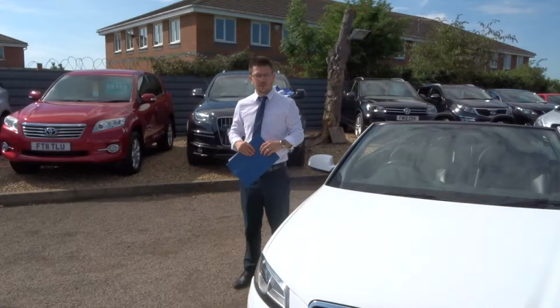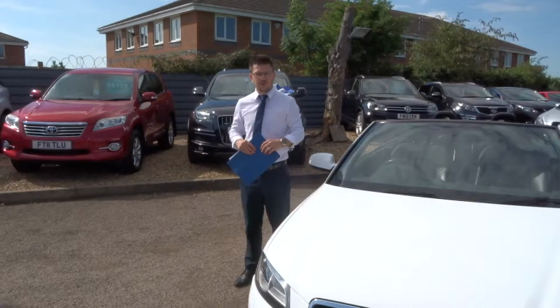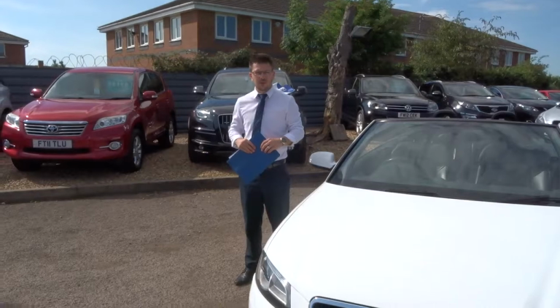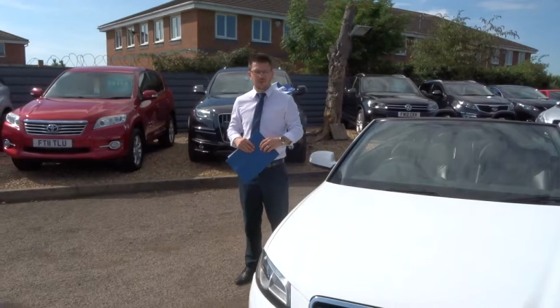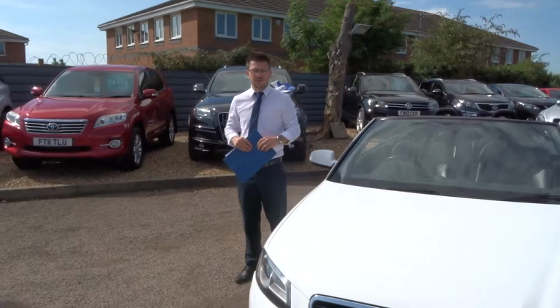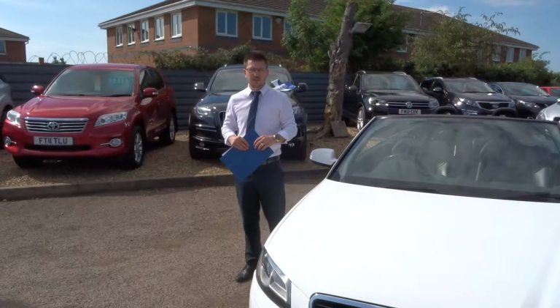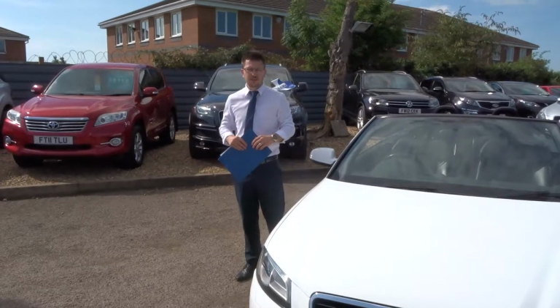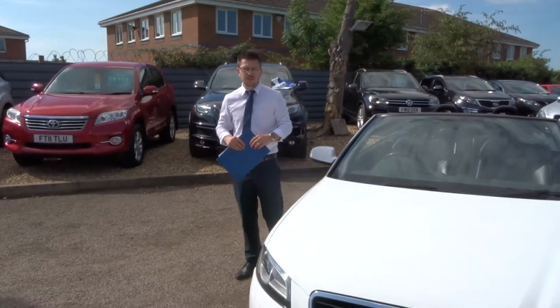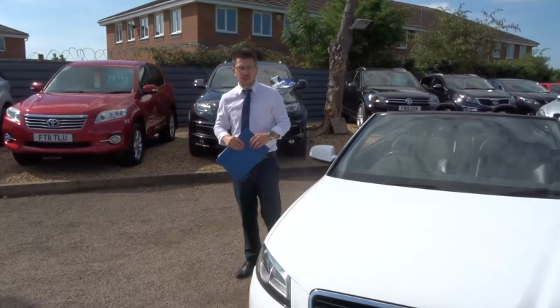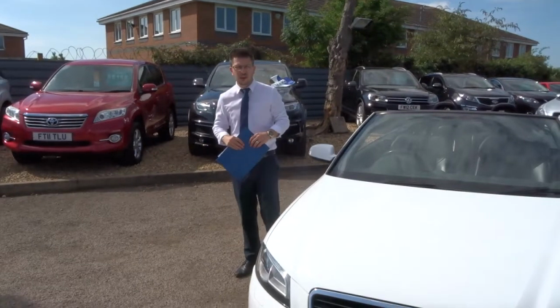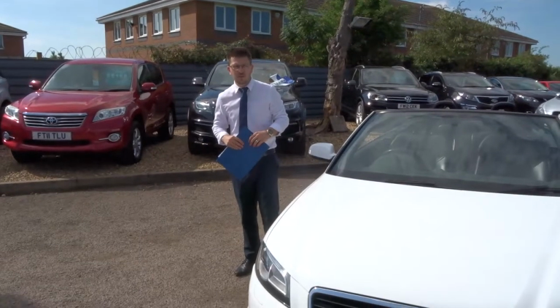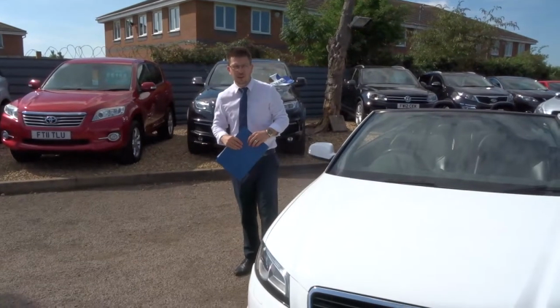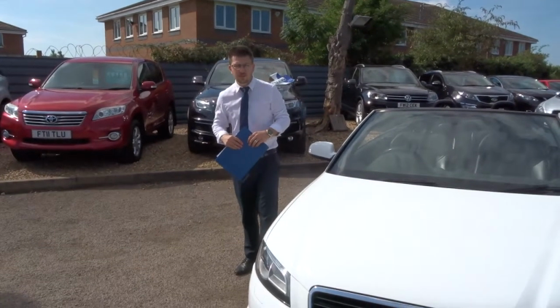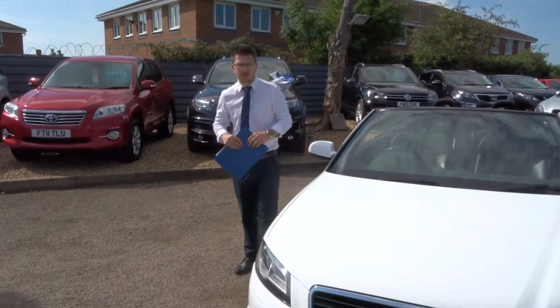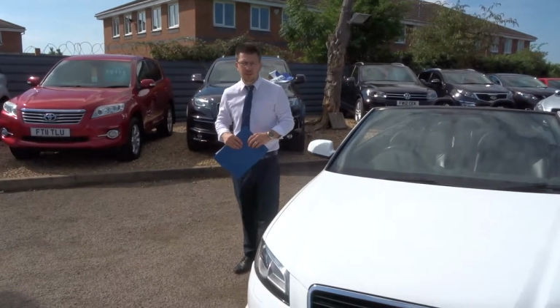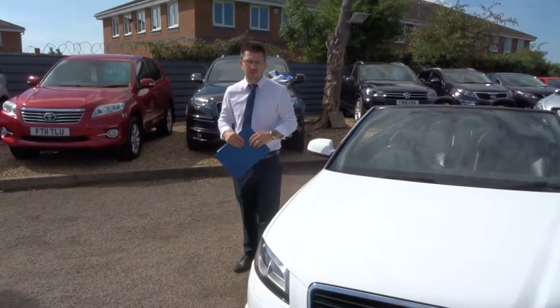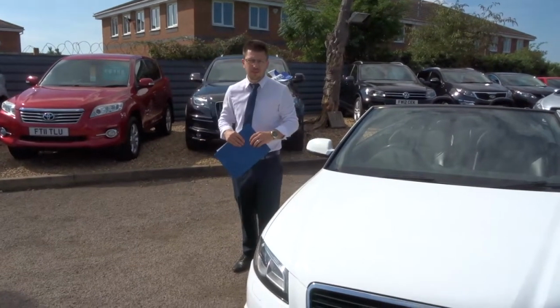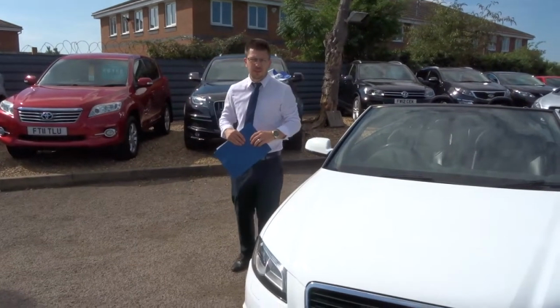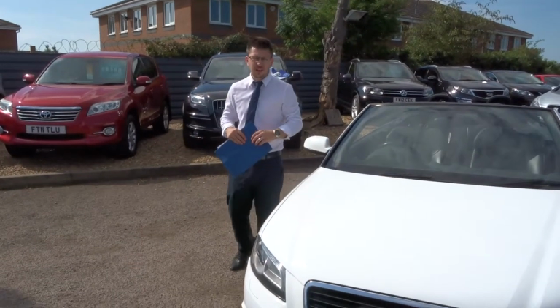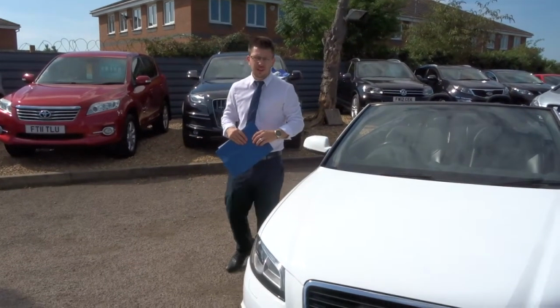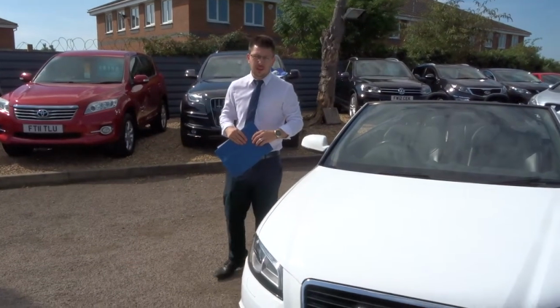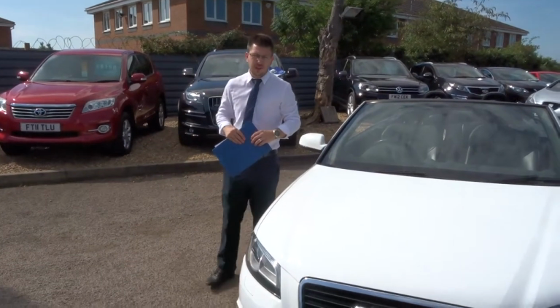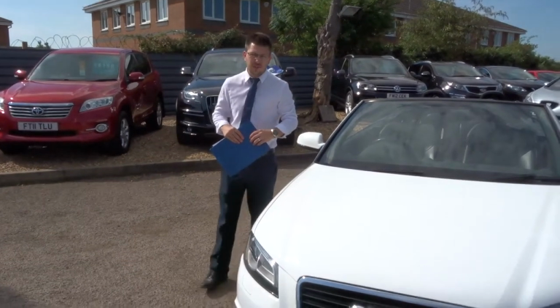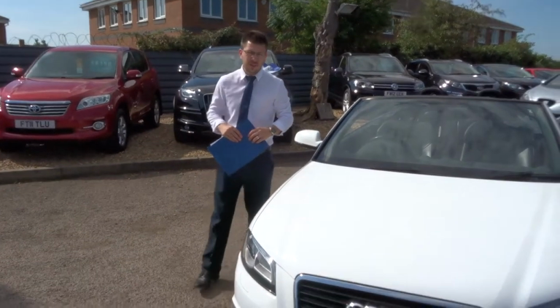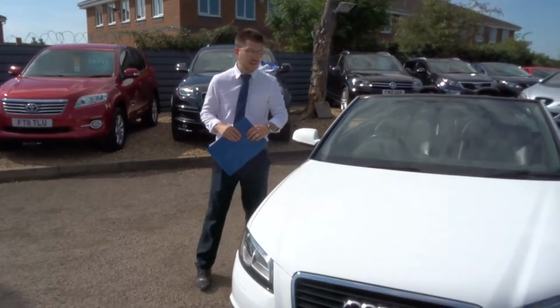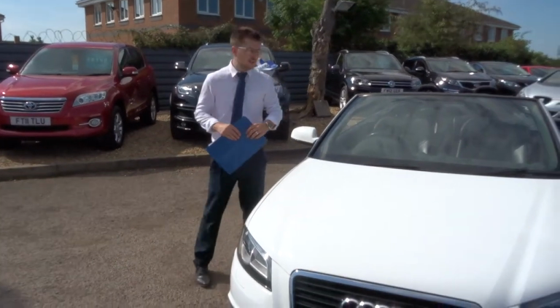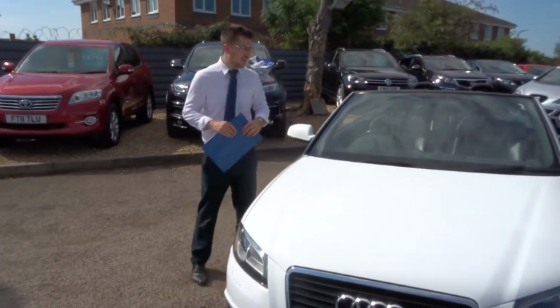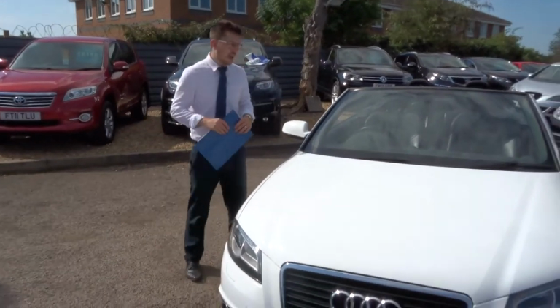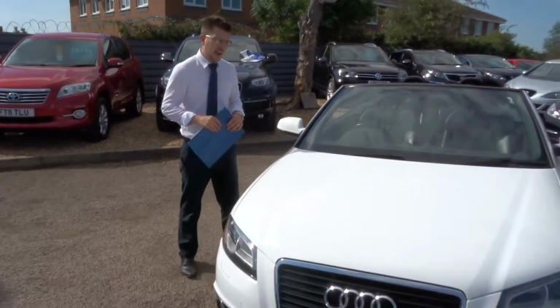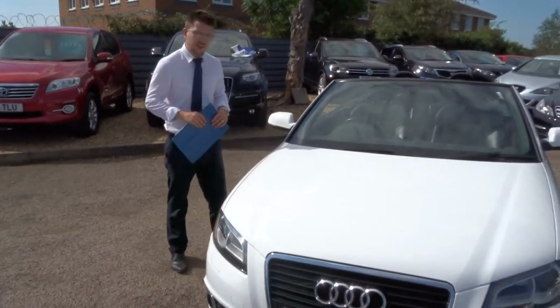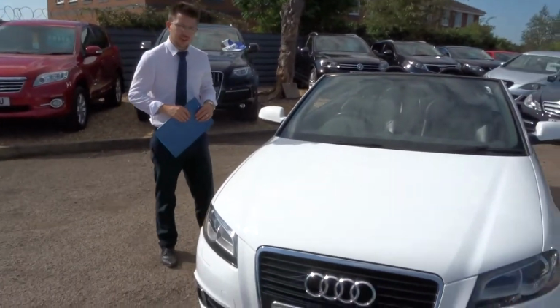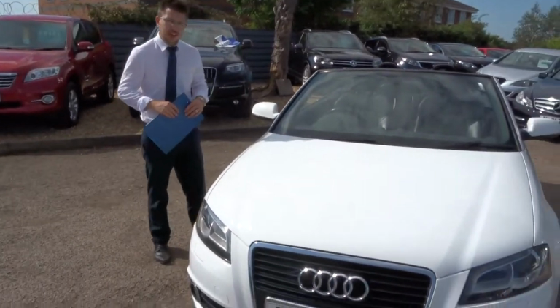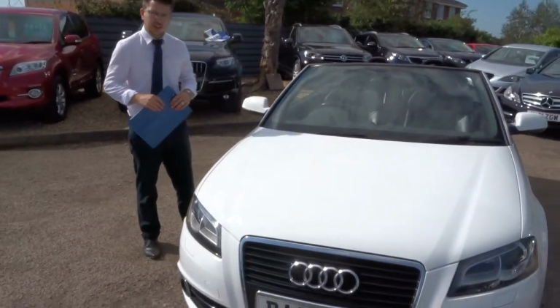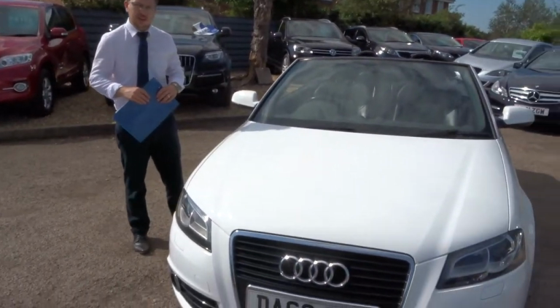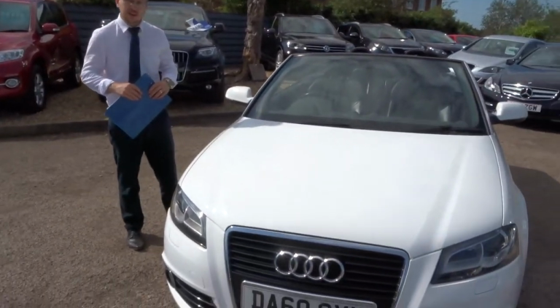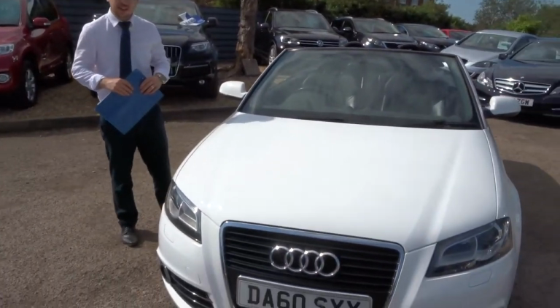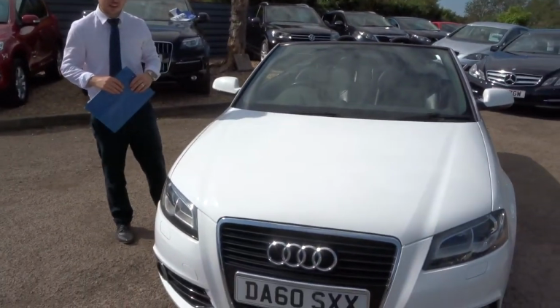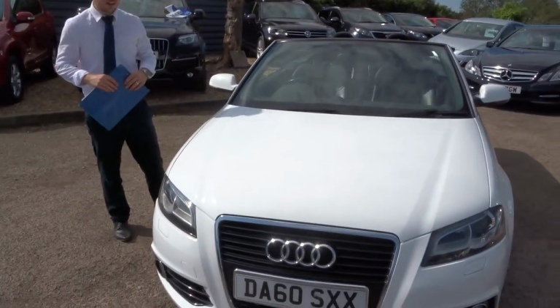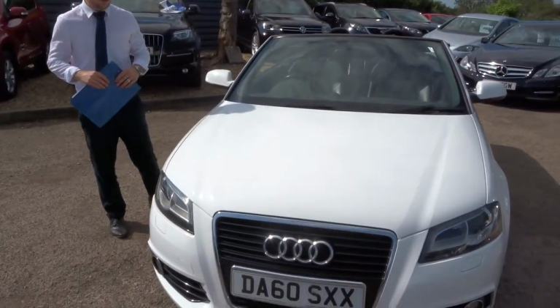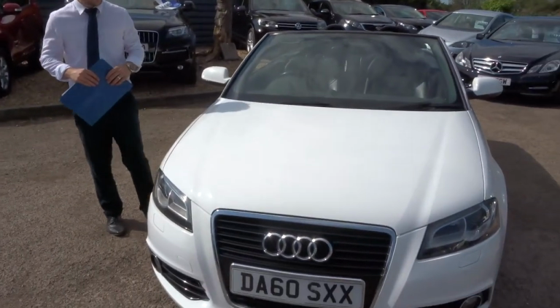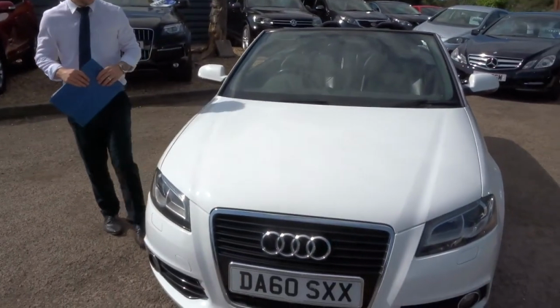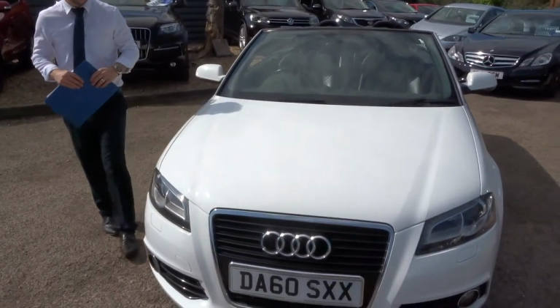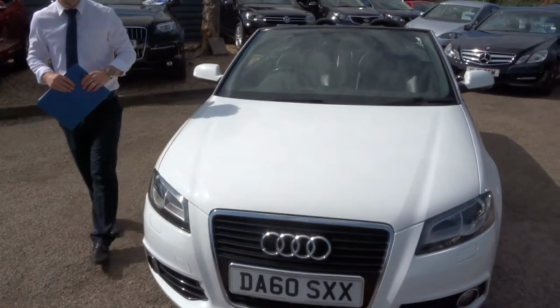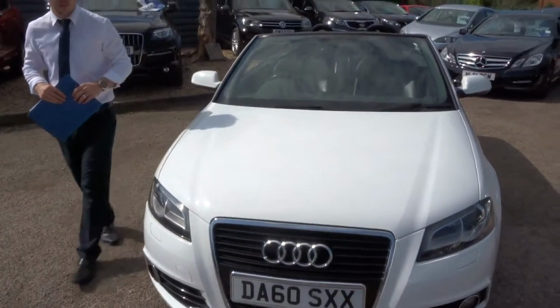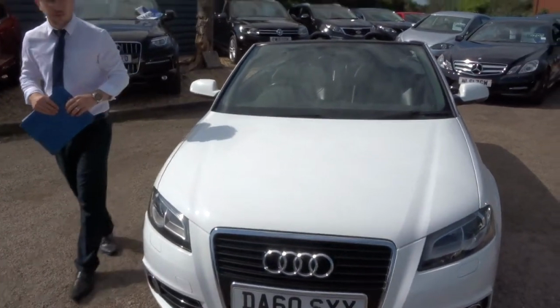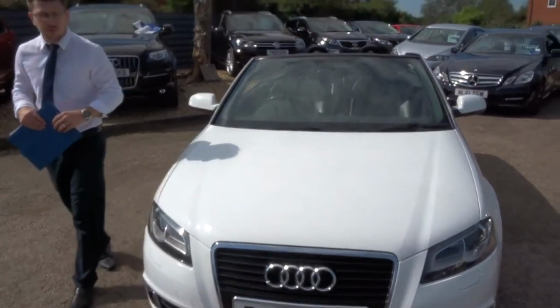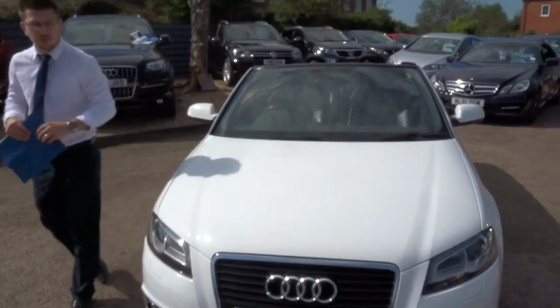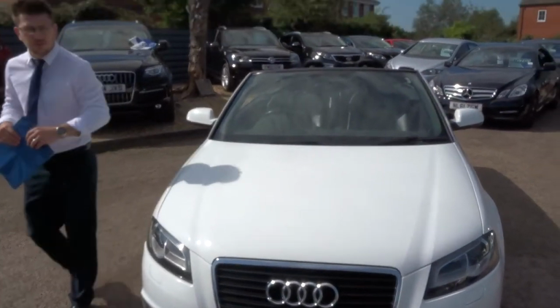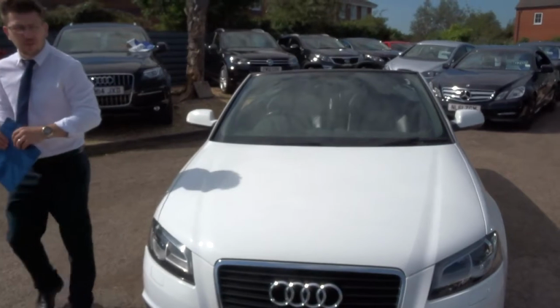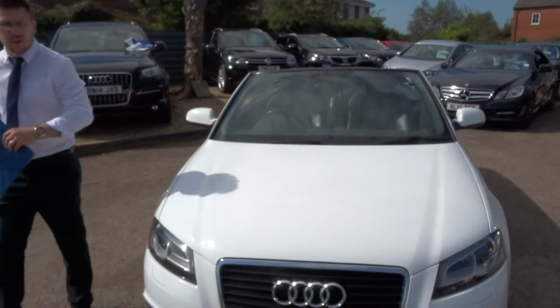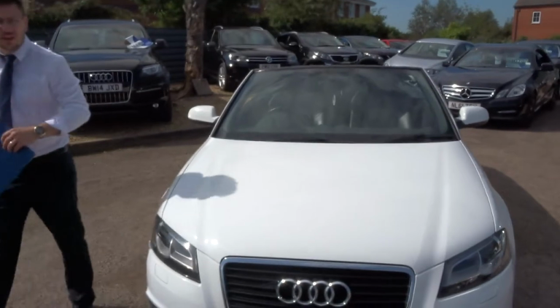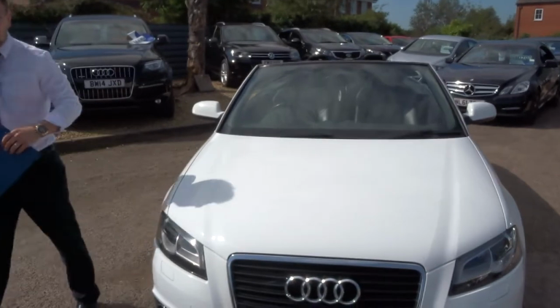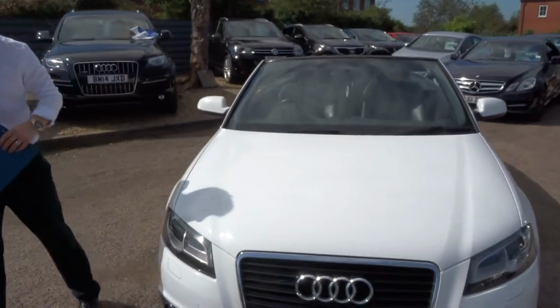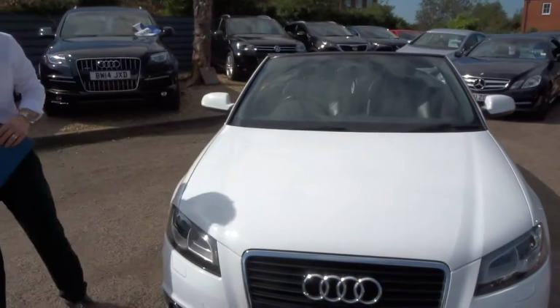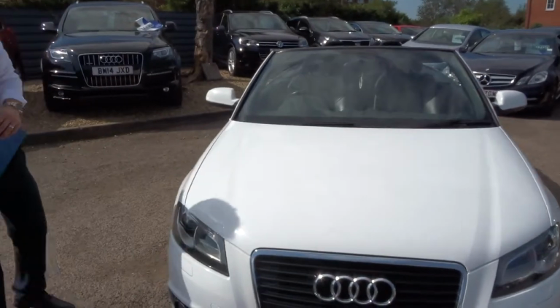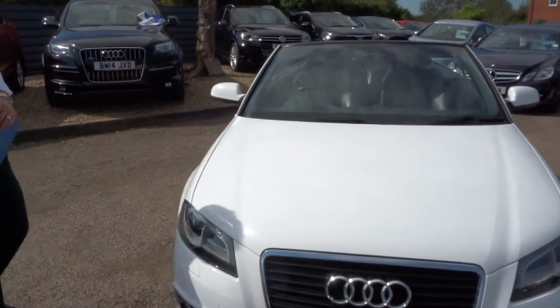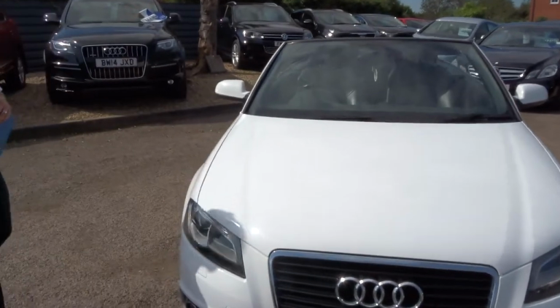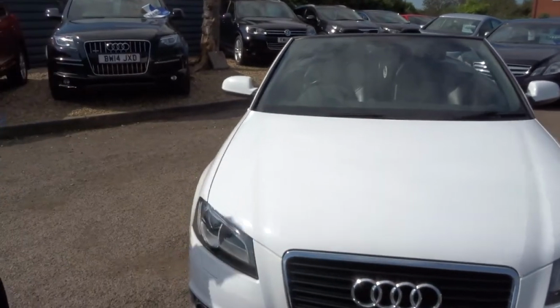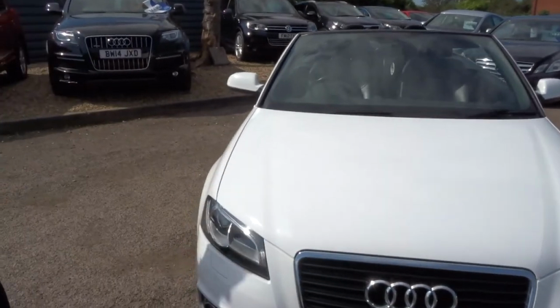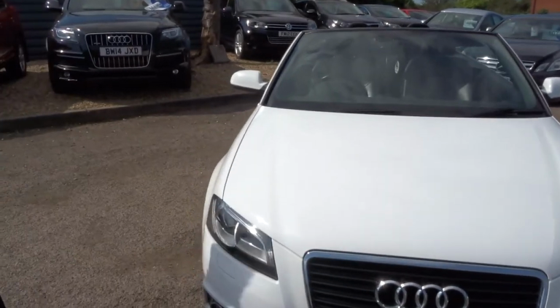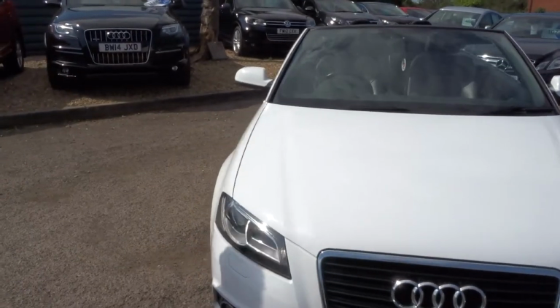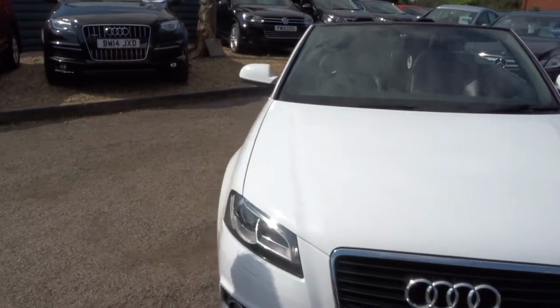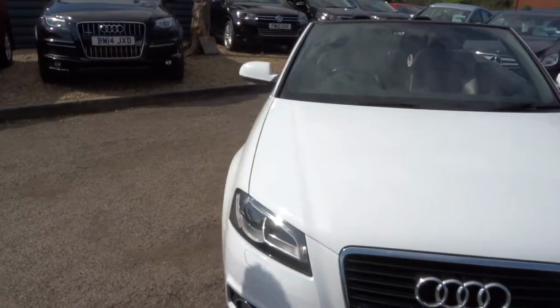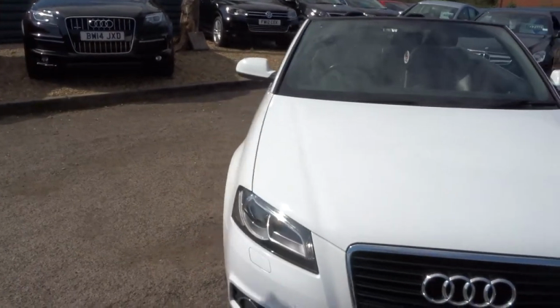Welcome to Country Car, my name's Tom. Here we have a lovely Audi A3 convertible. Let's give you a walk around the car.